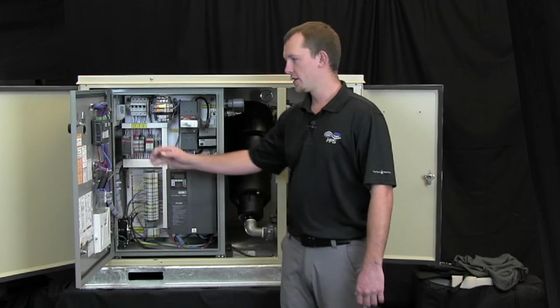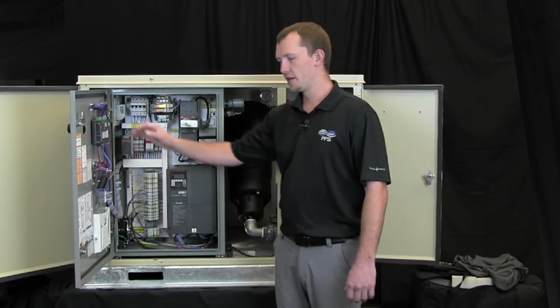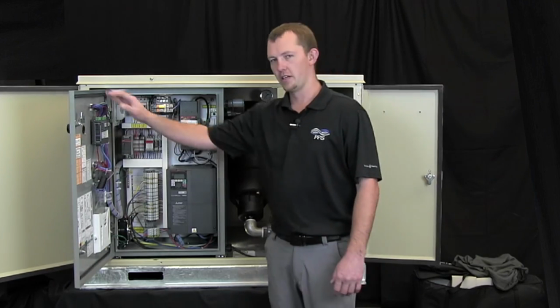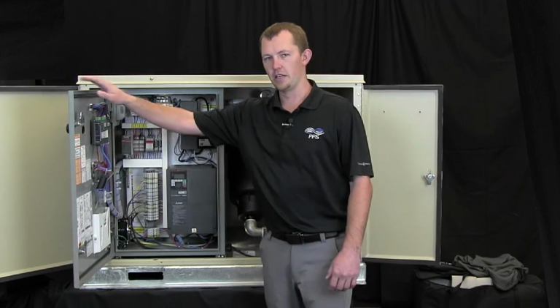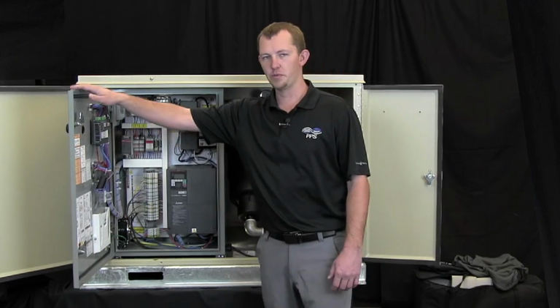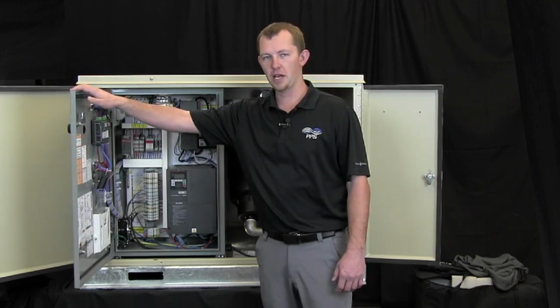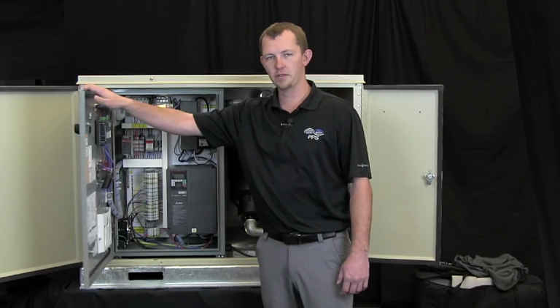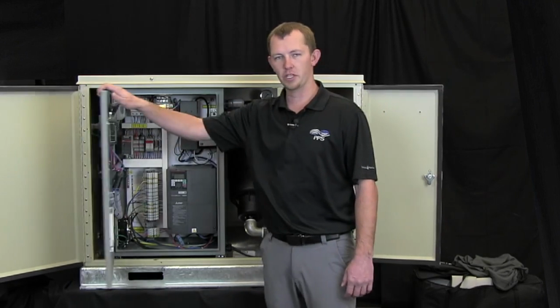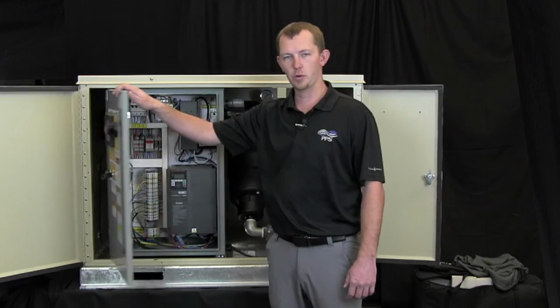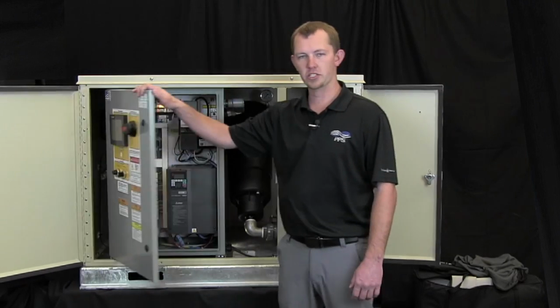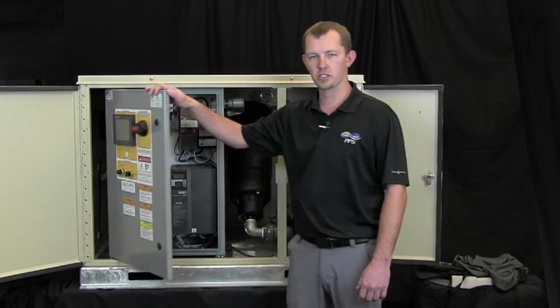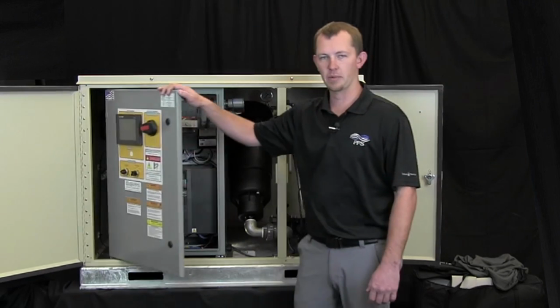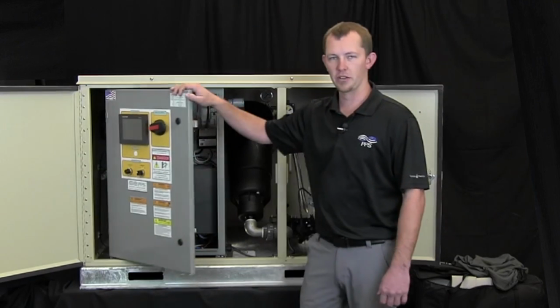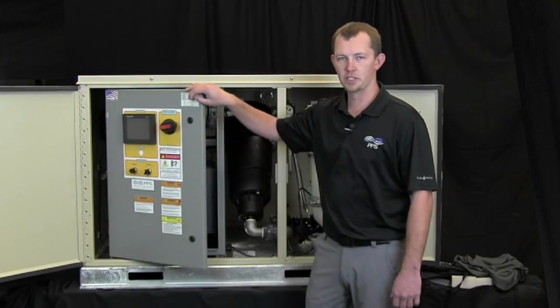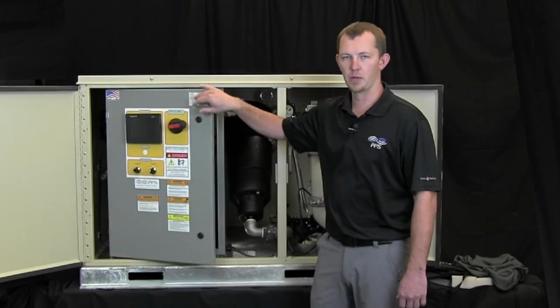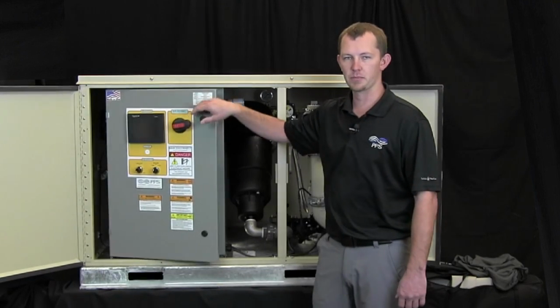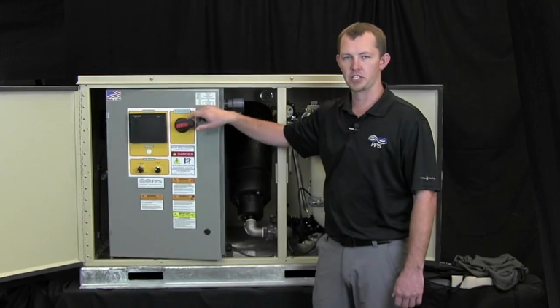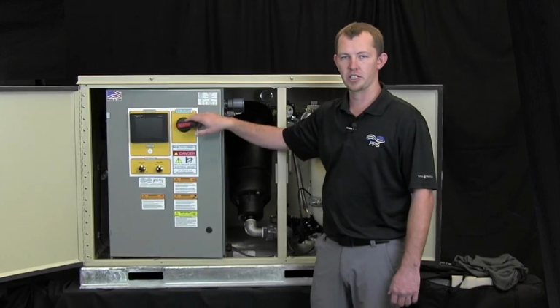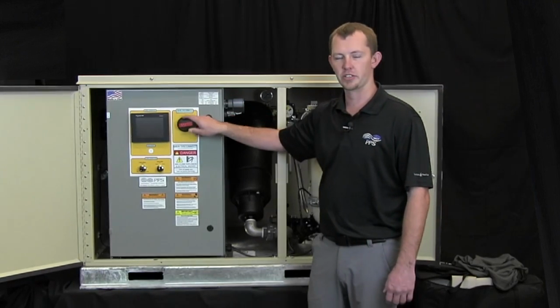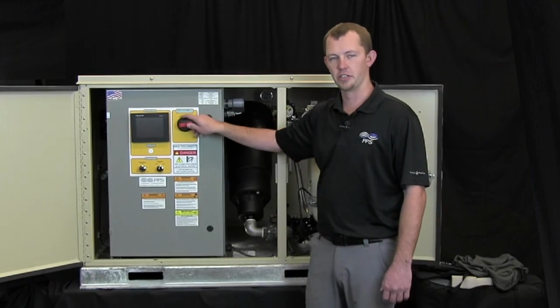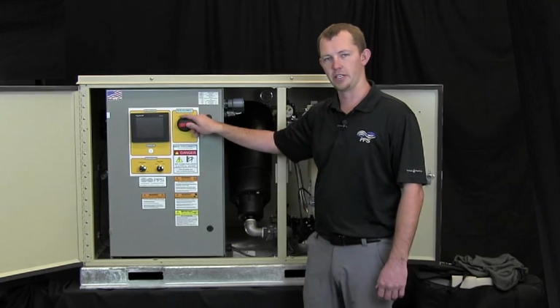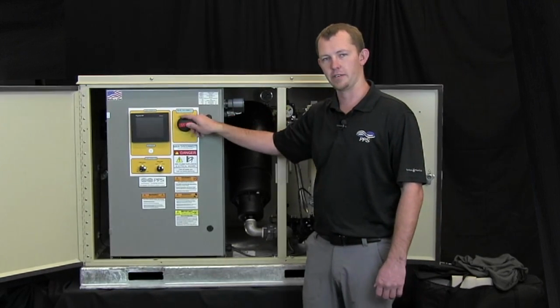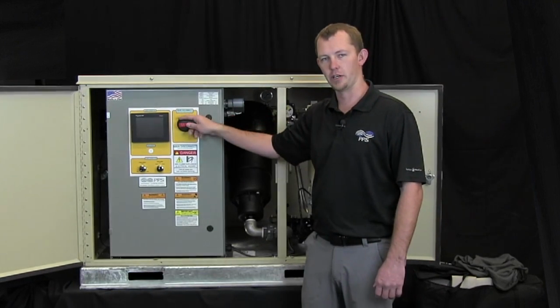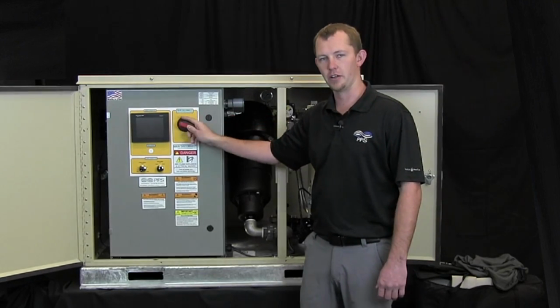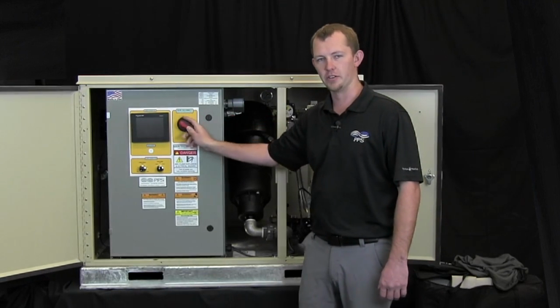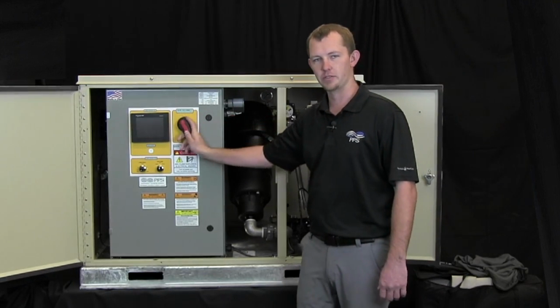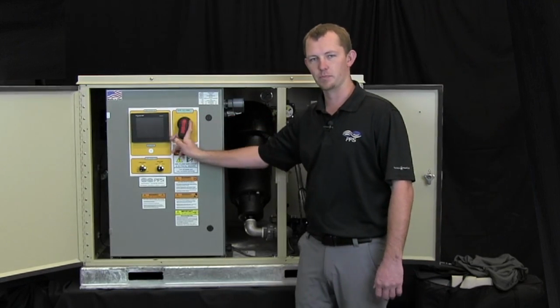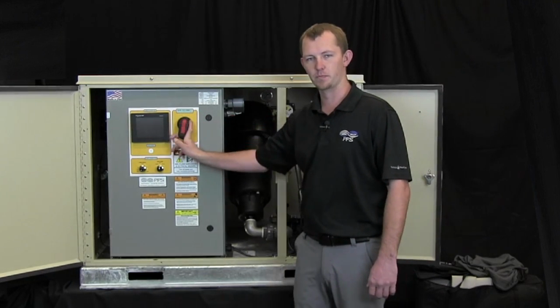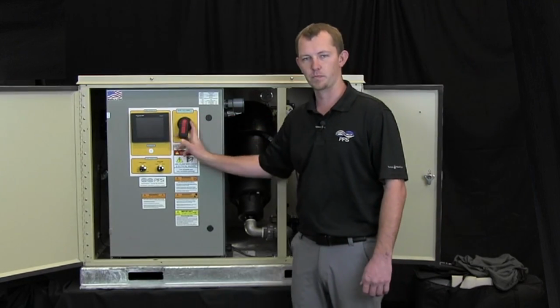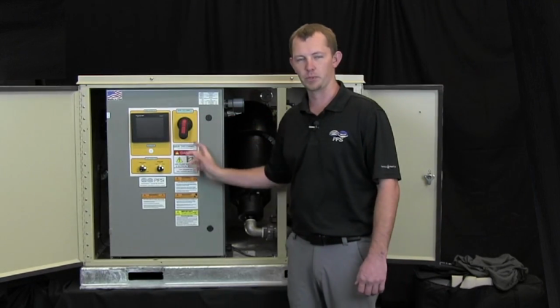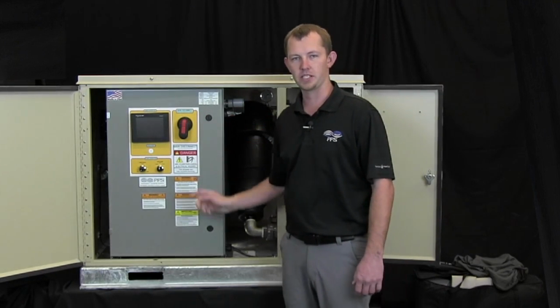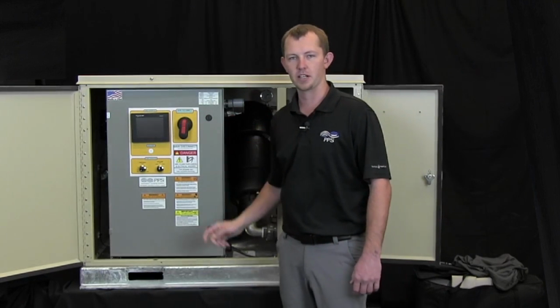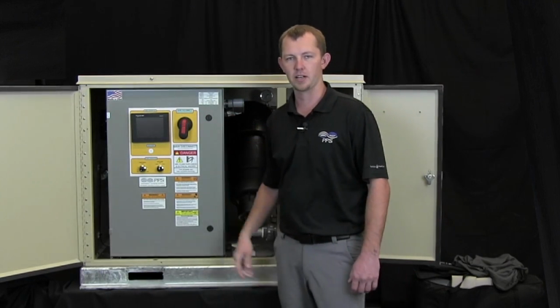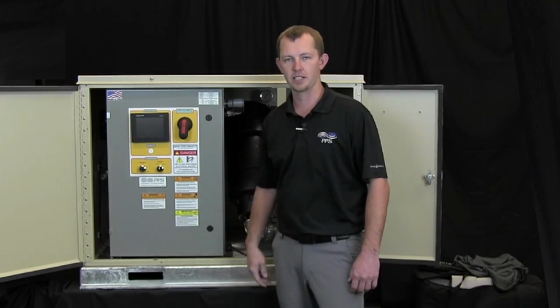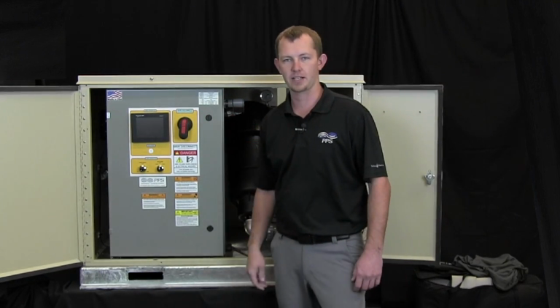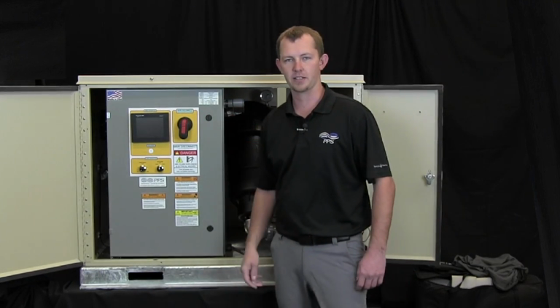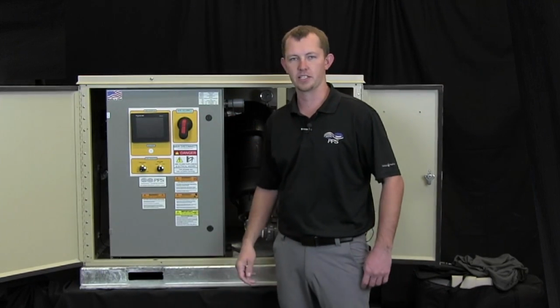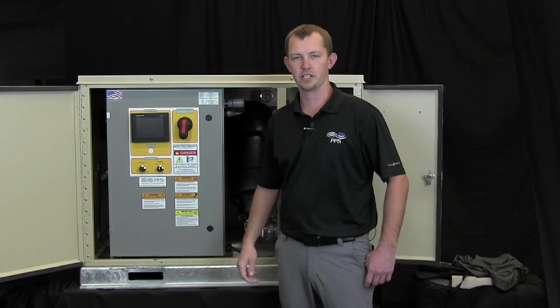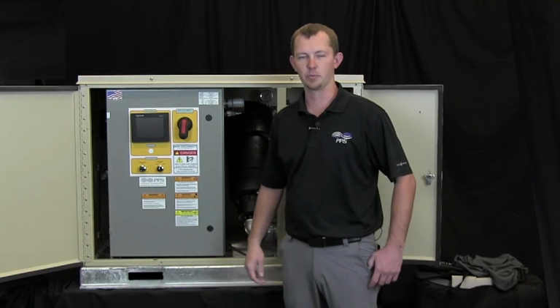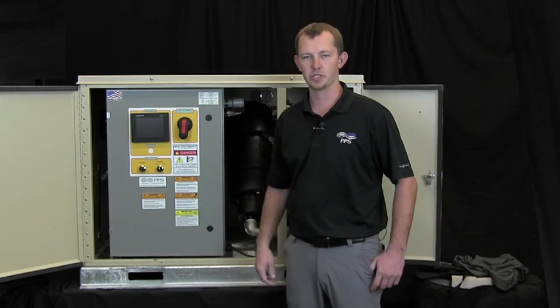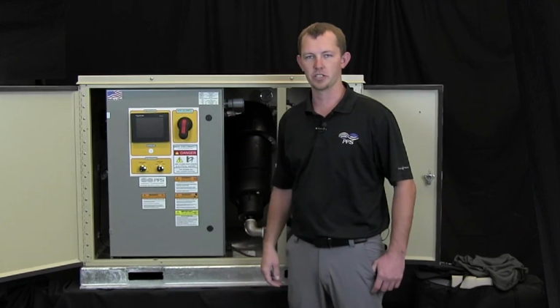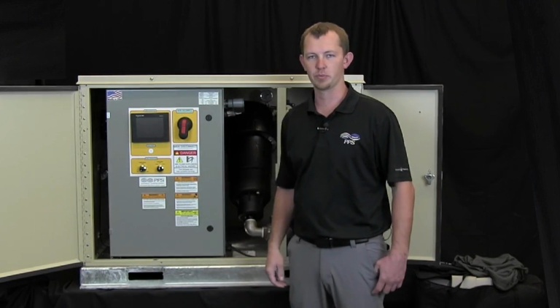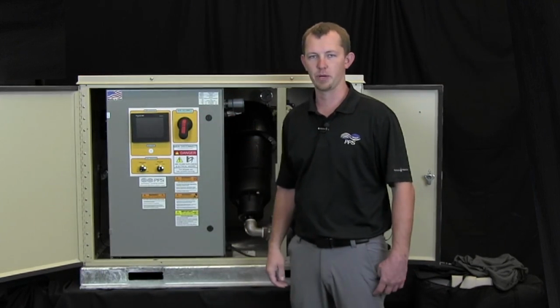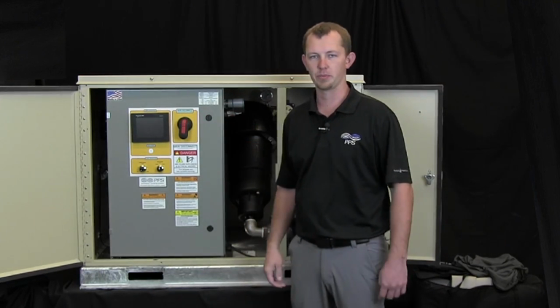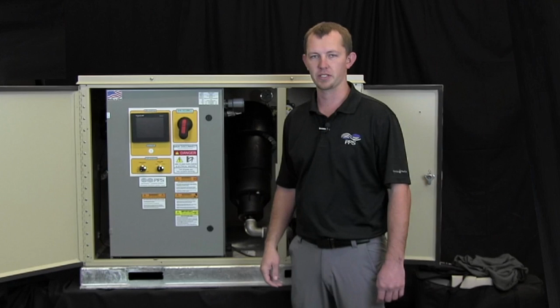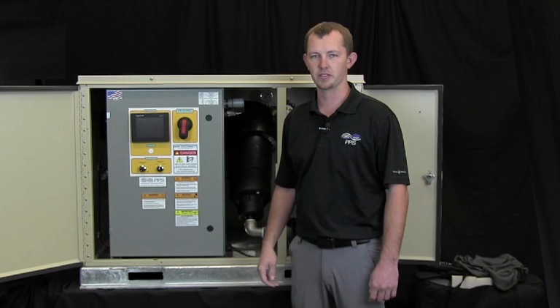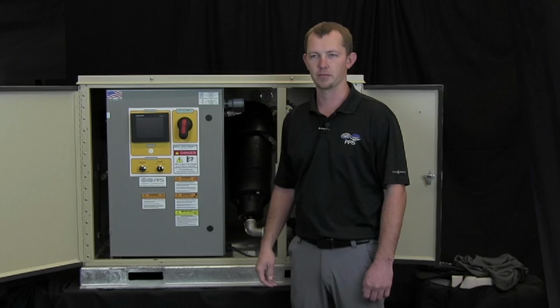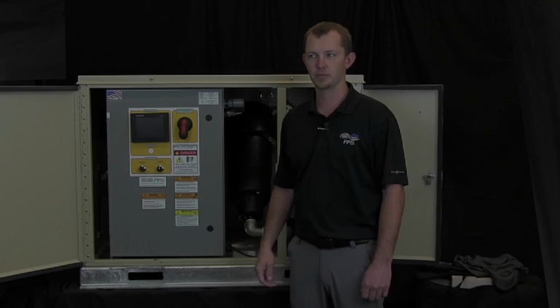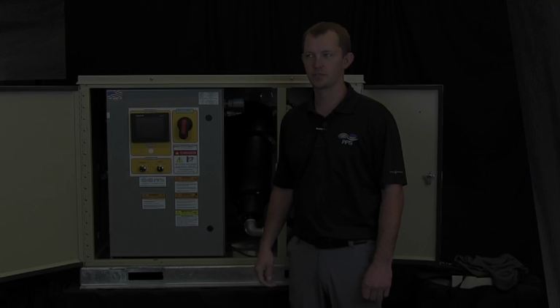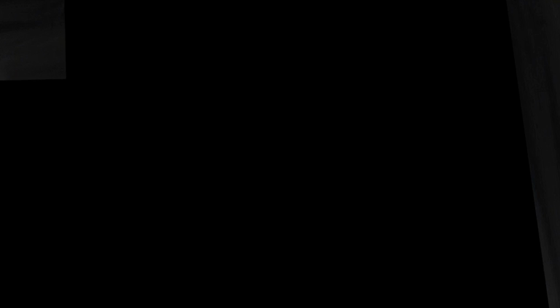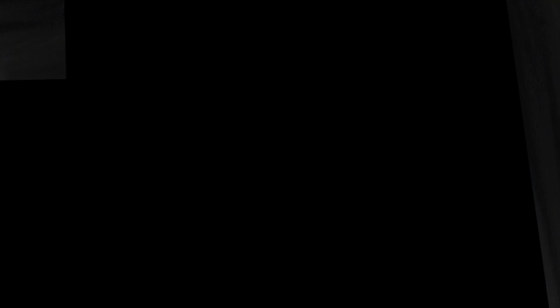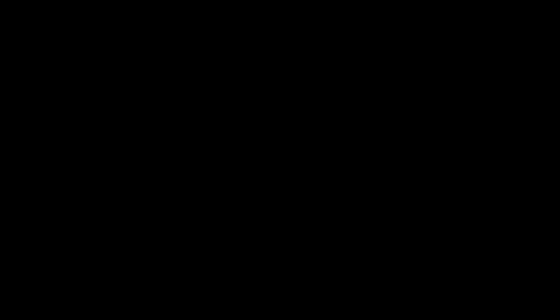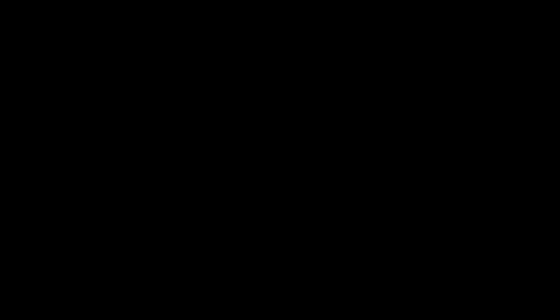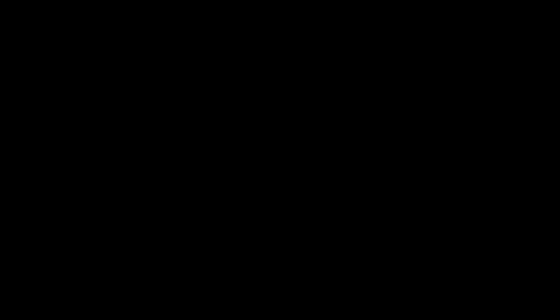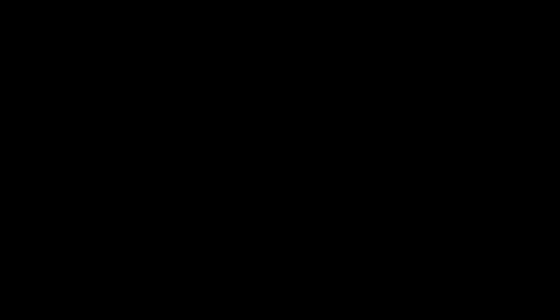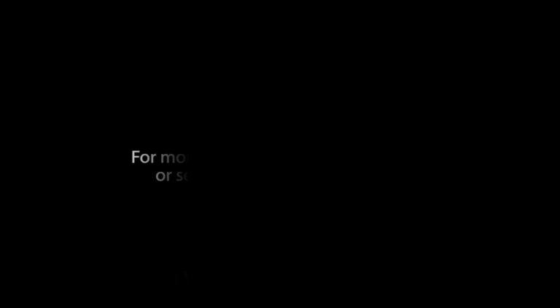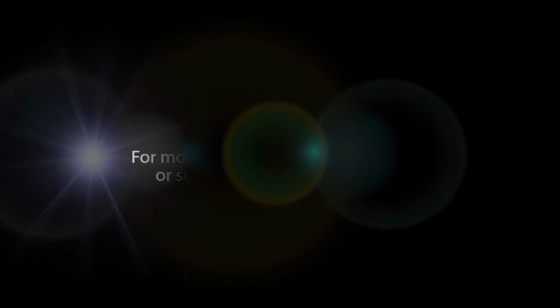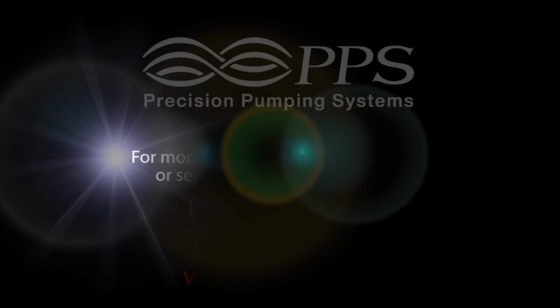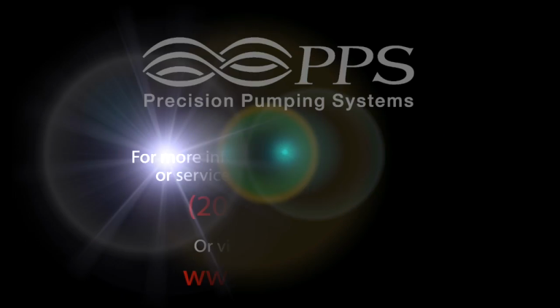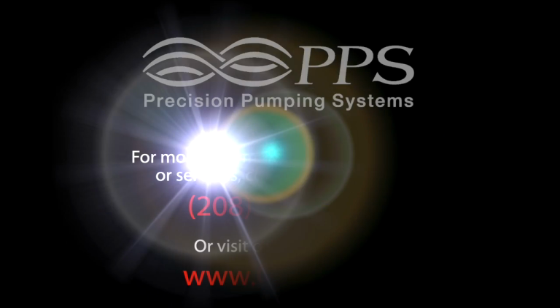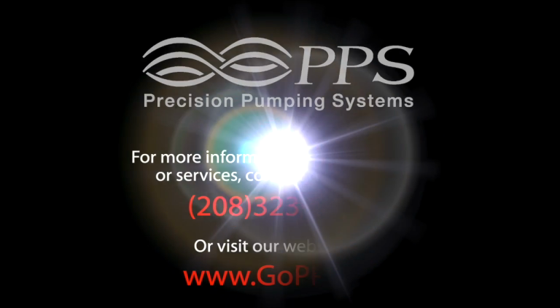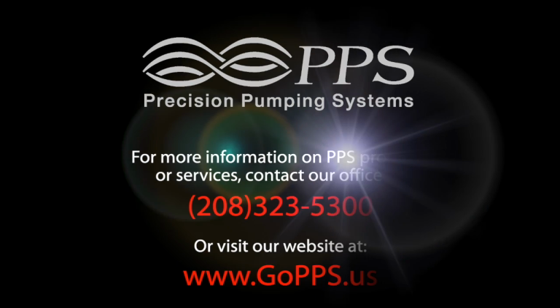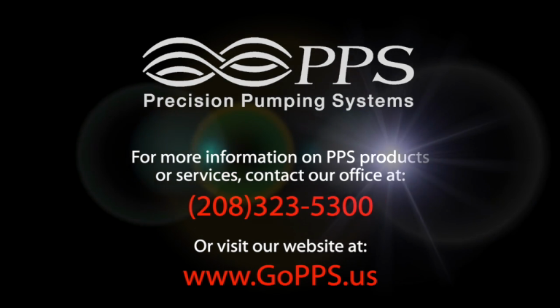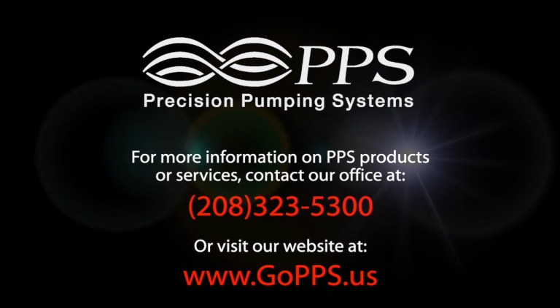If you have any questions about this pump station or any of our others, please contact us here at Precision Pumping Systems.